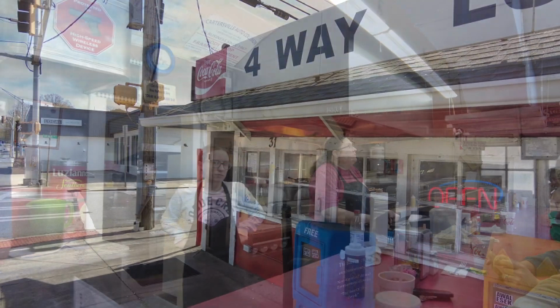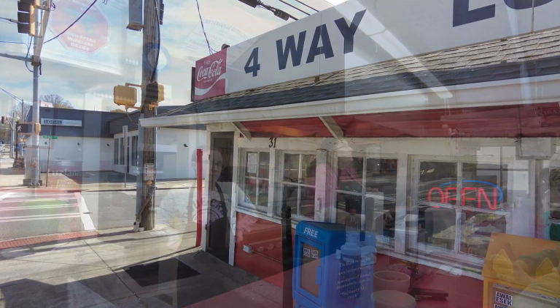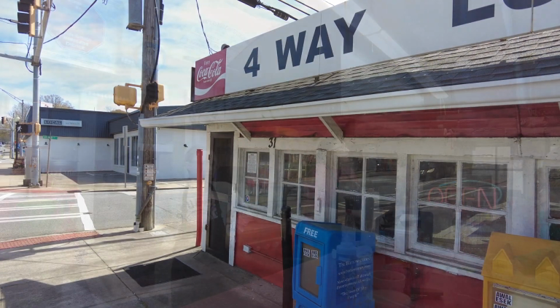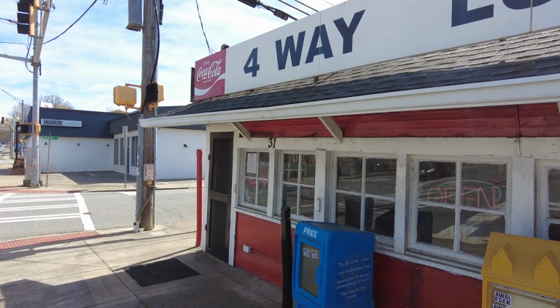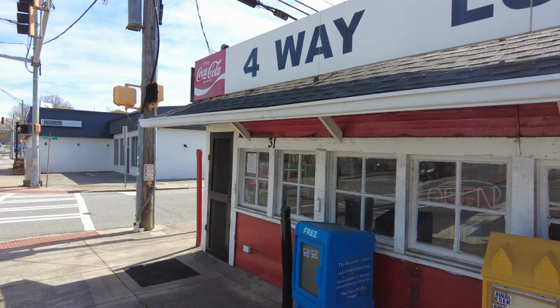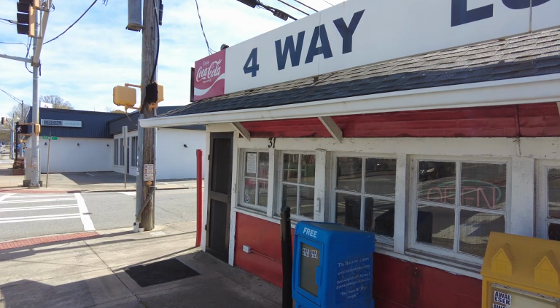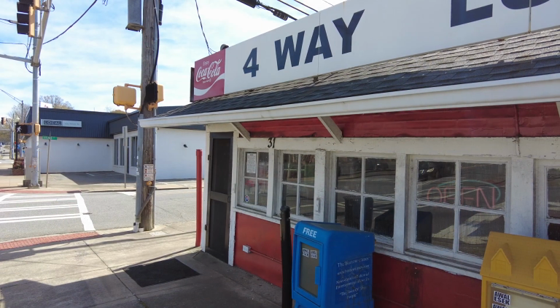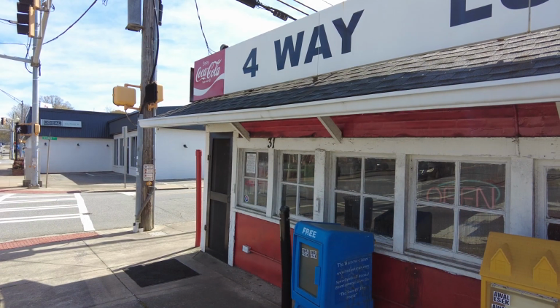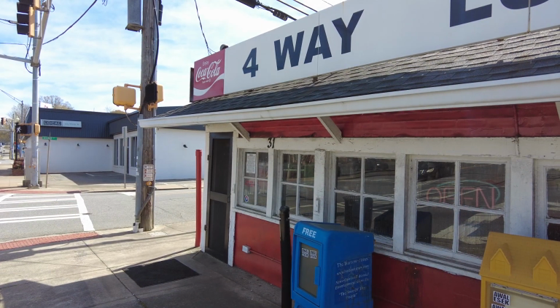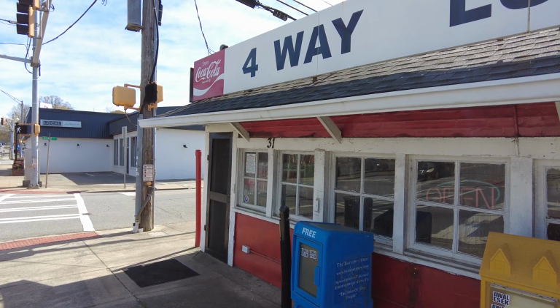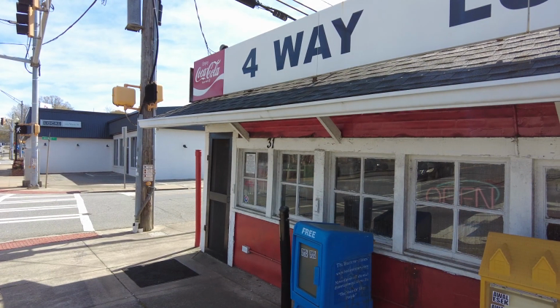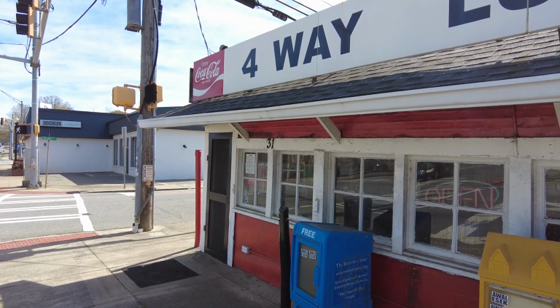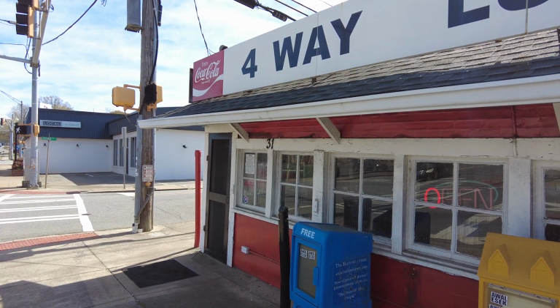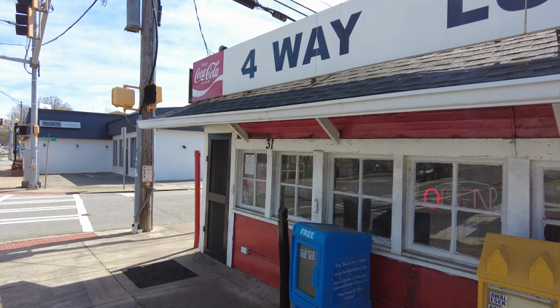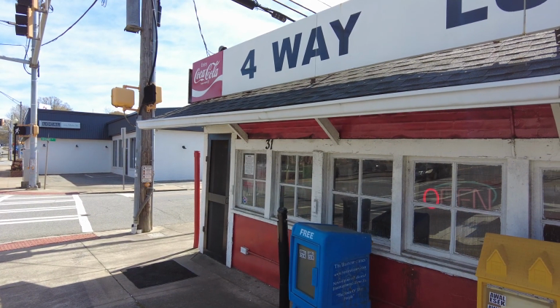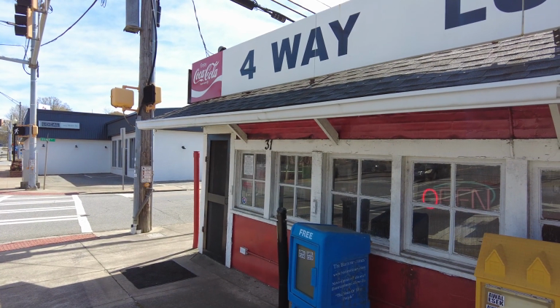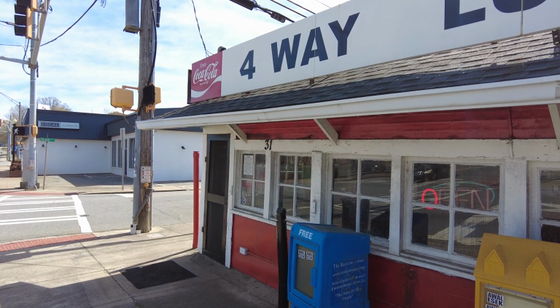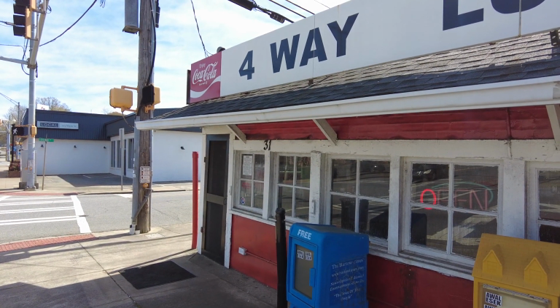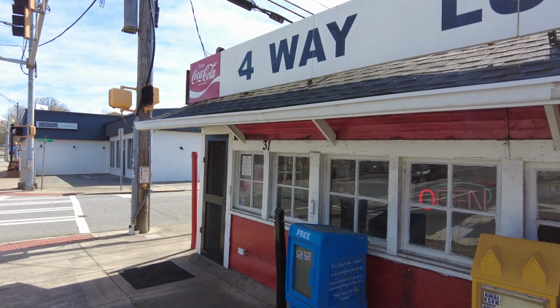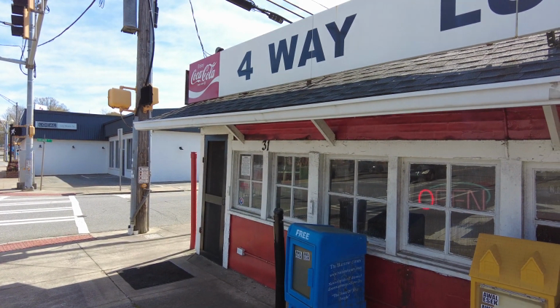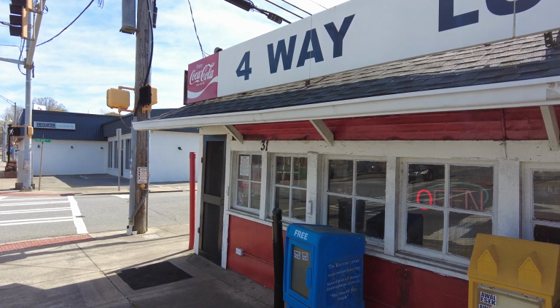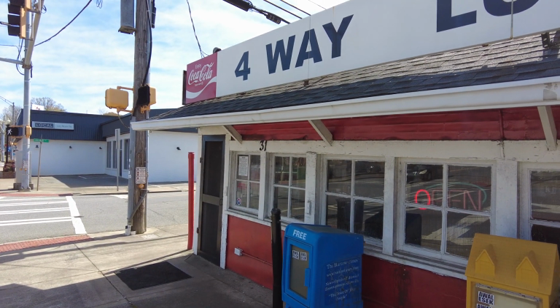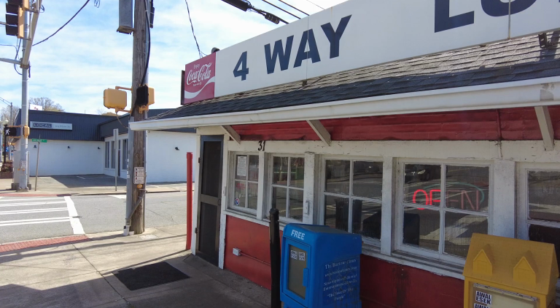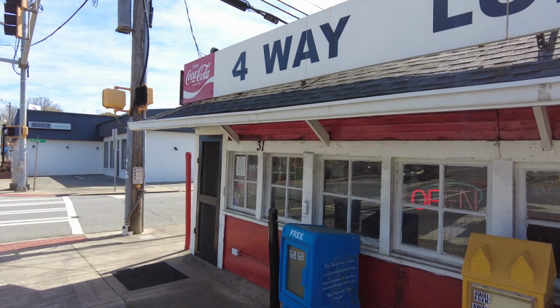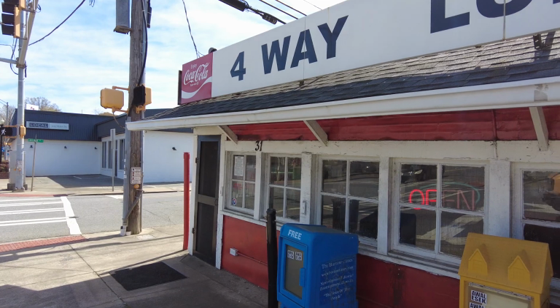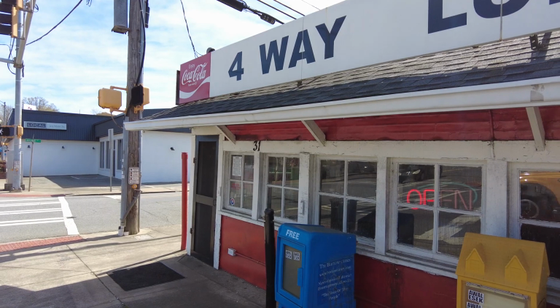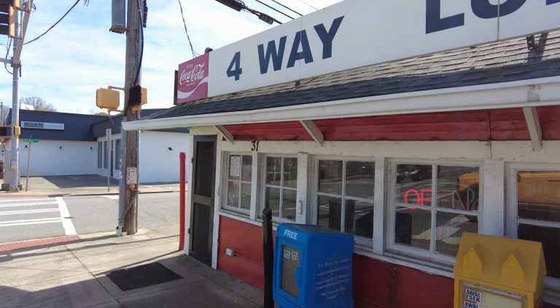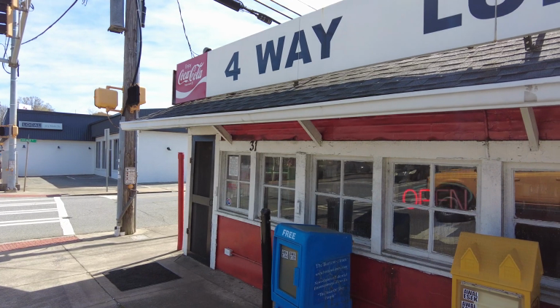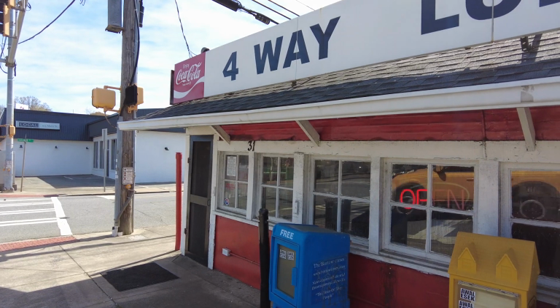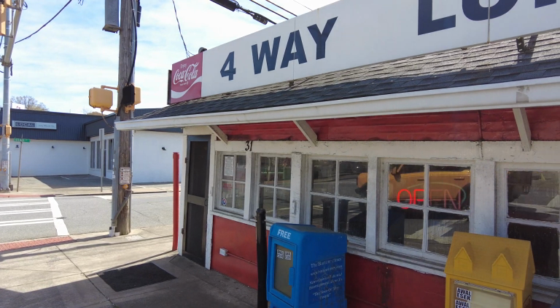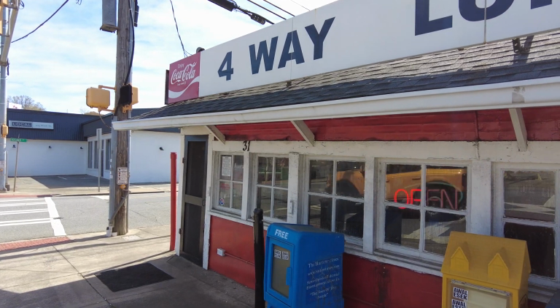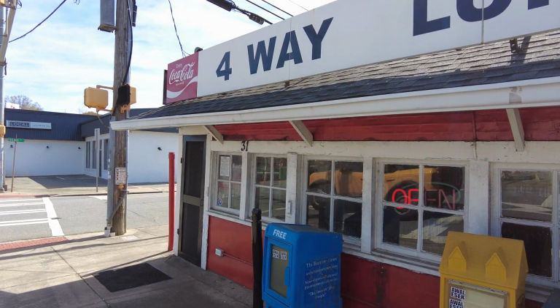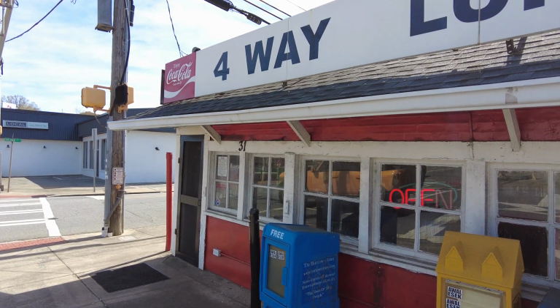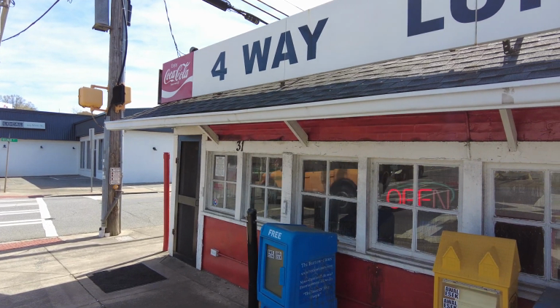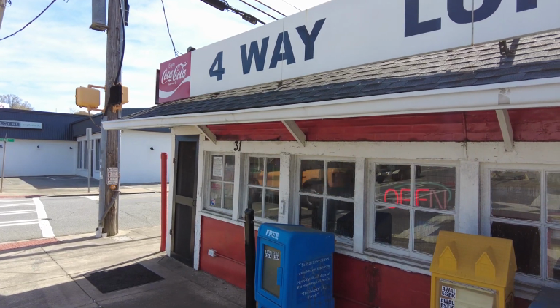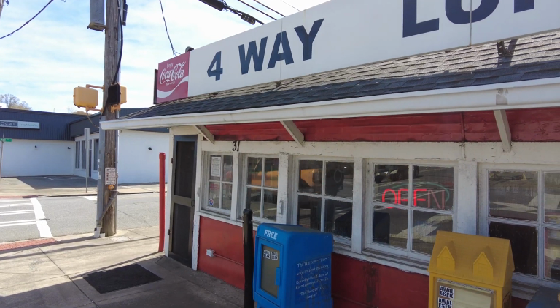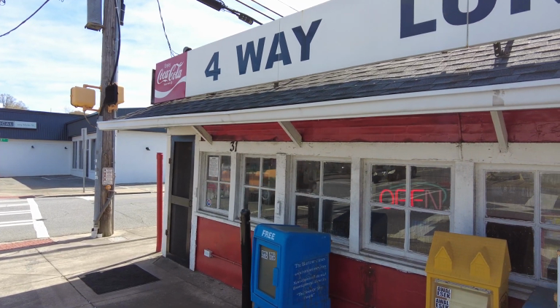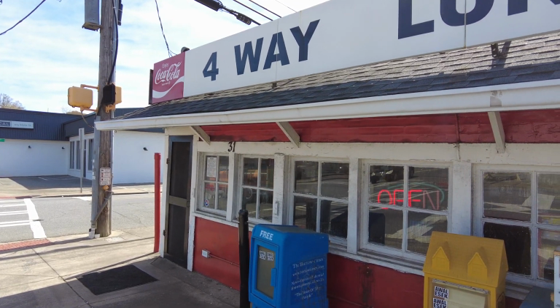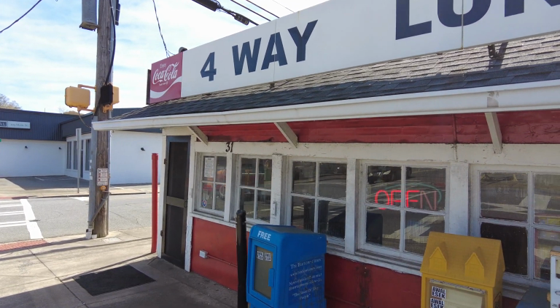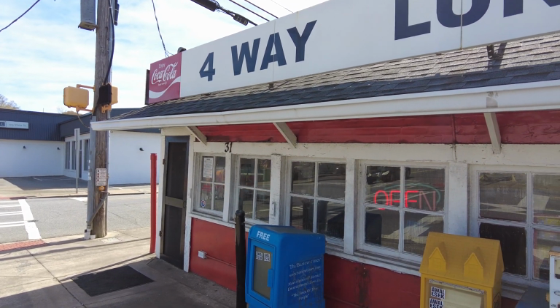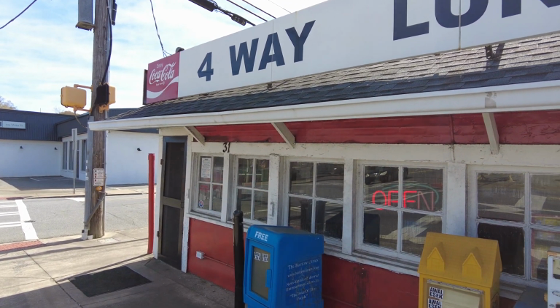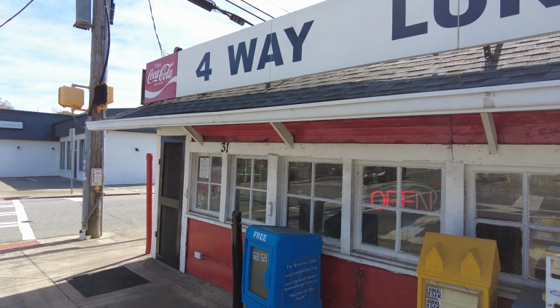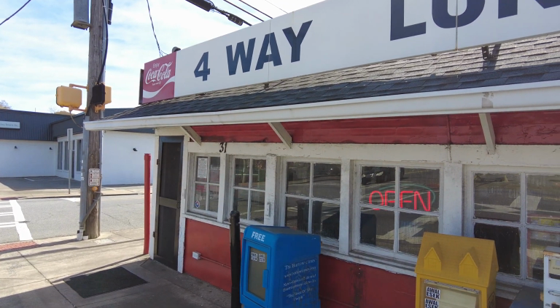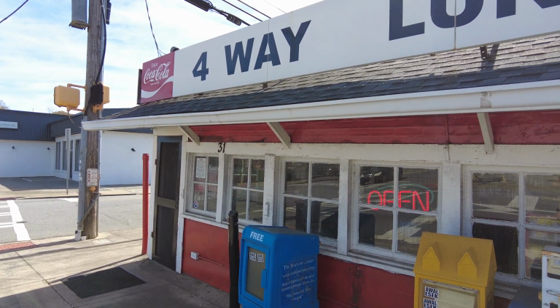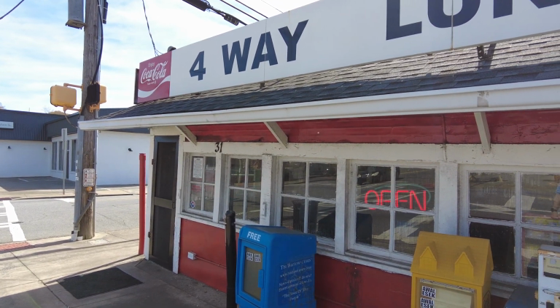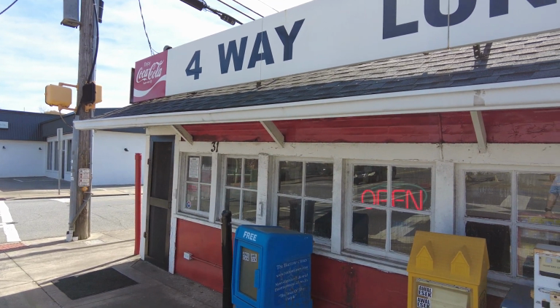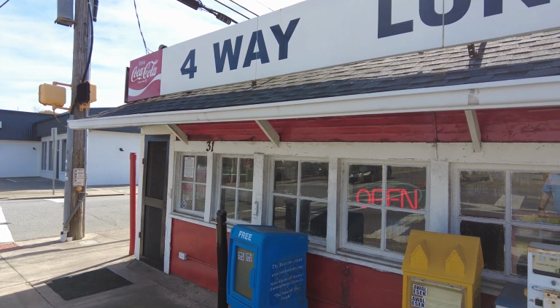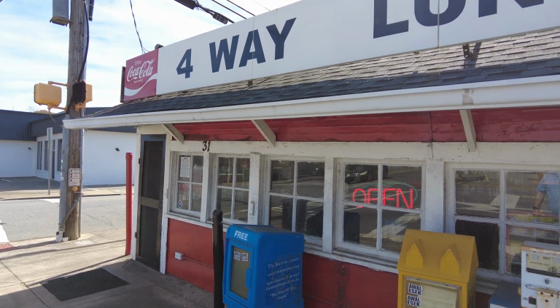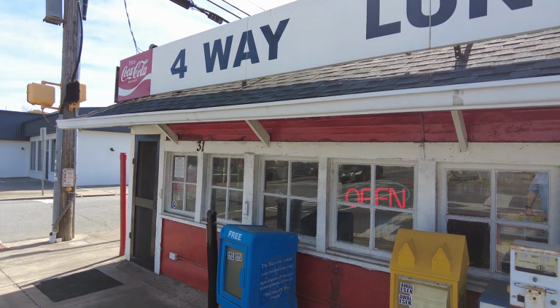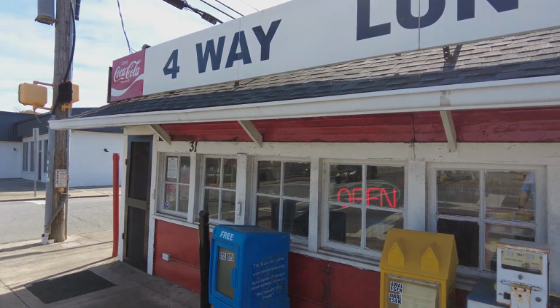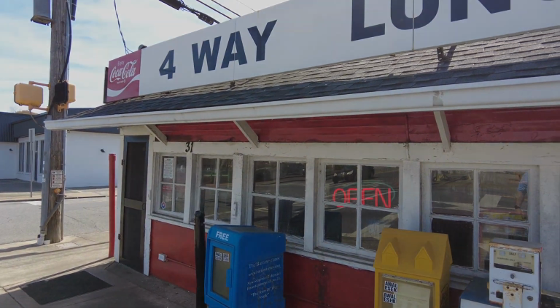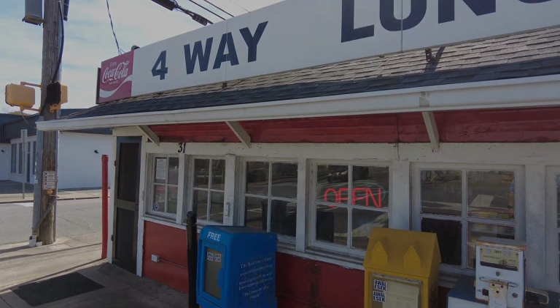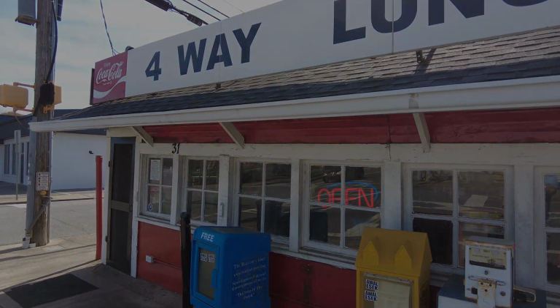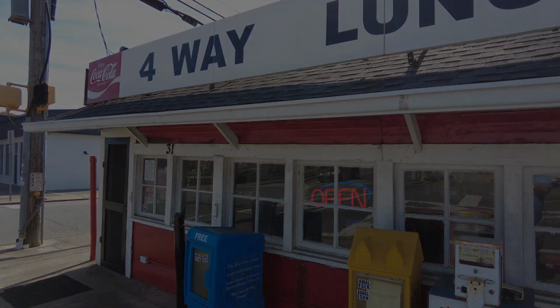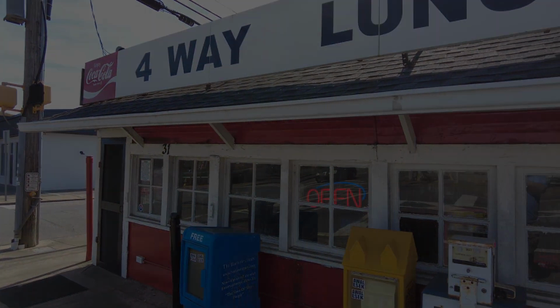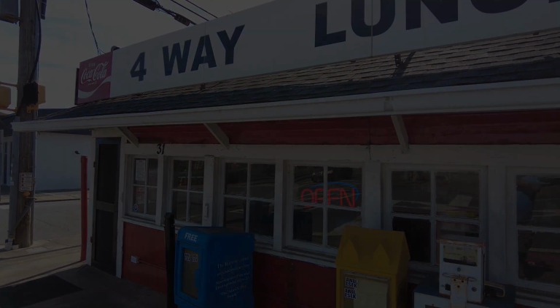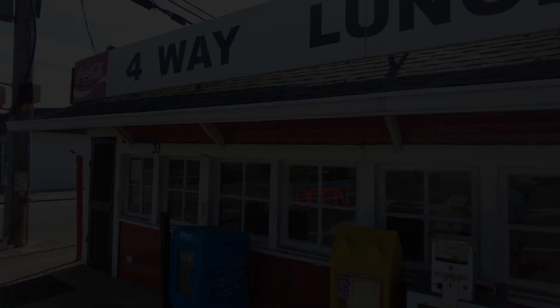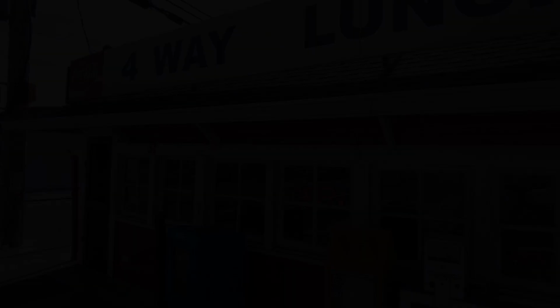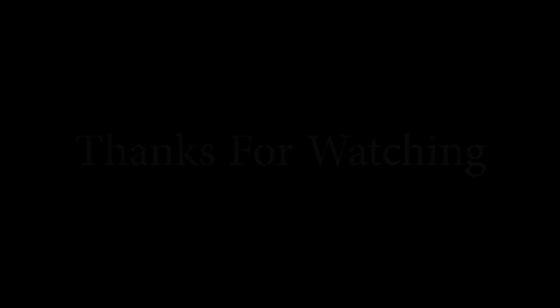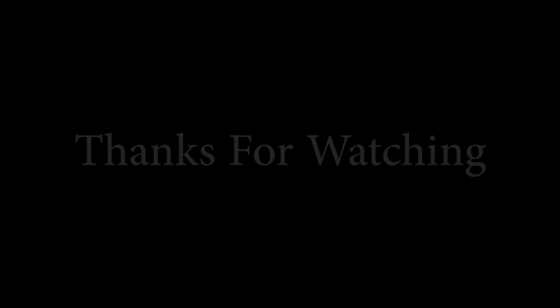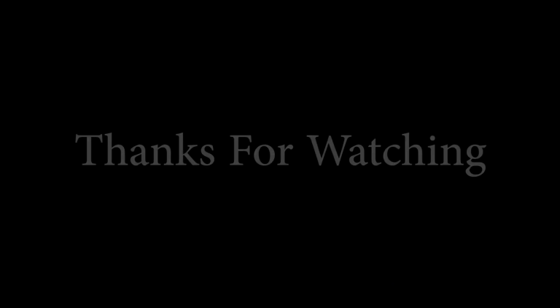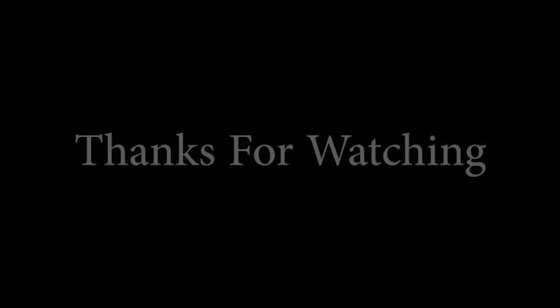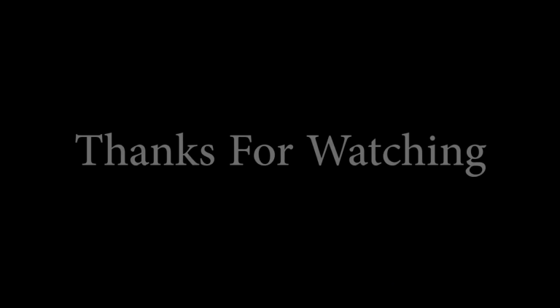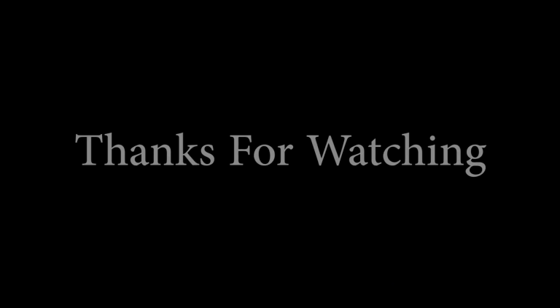So last little bit of information — this place was opened in 1931. It's Four-Way and it's been that way ever since.